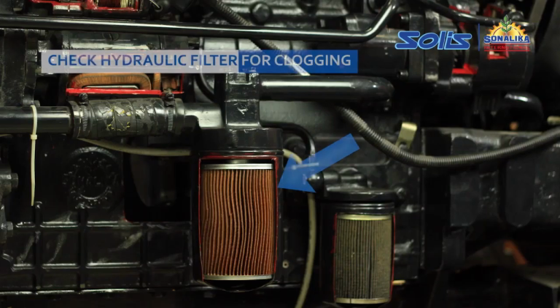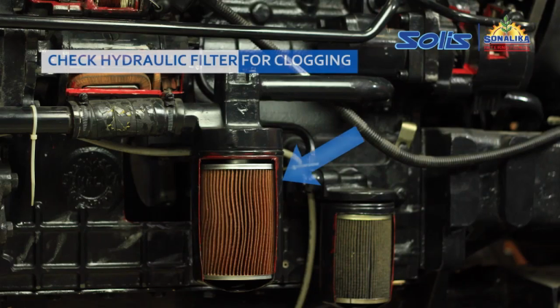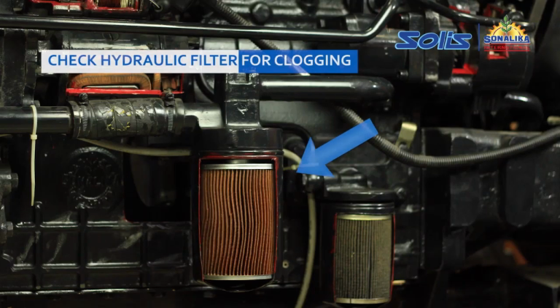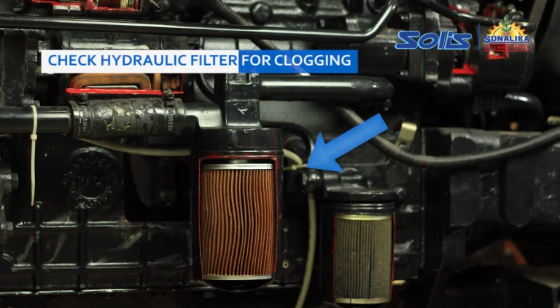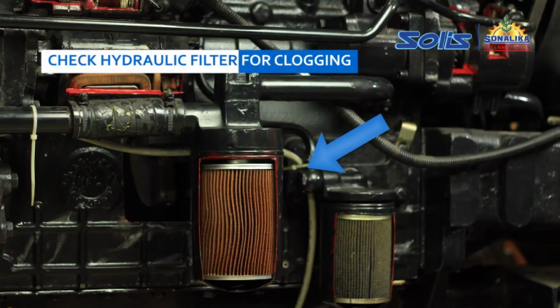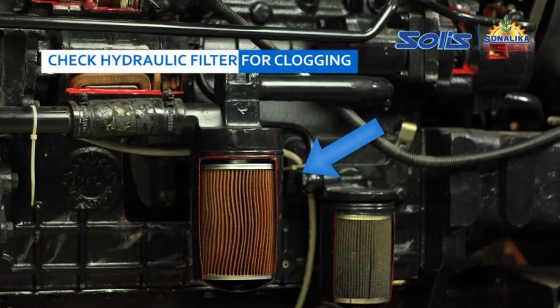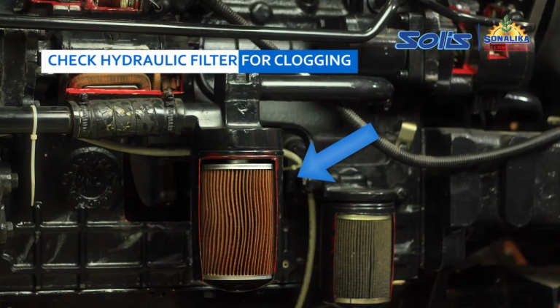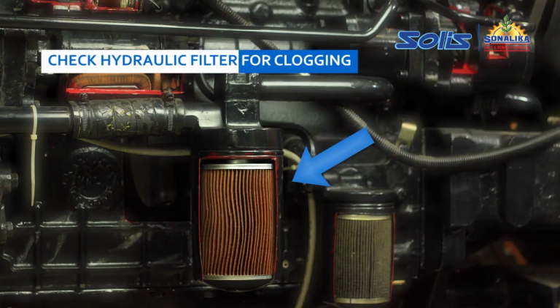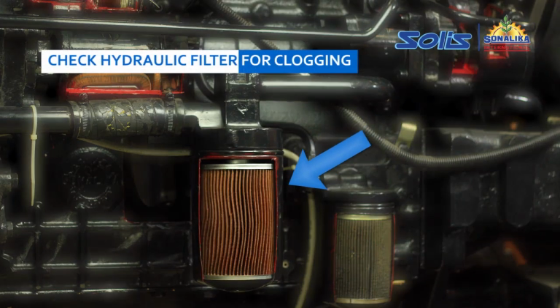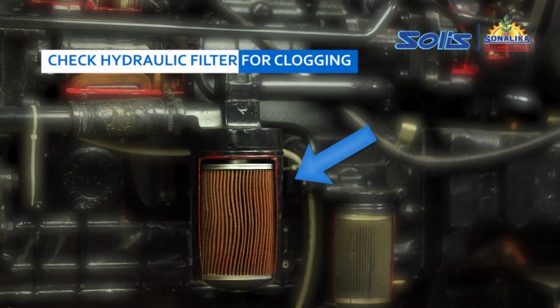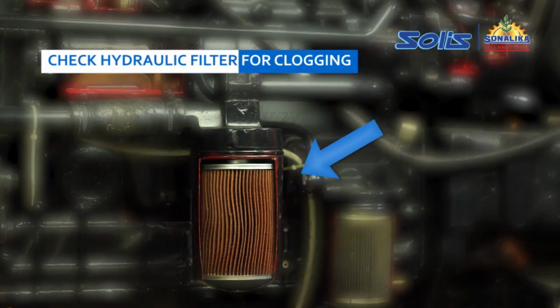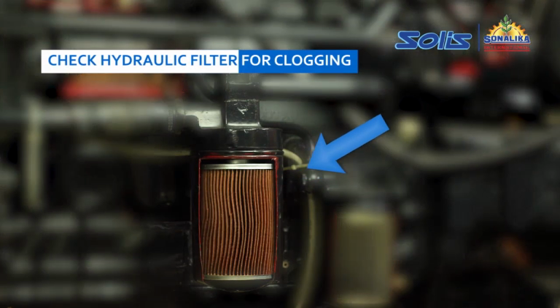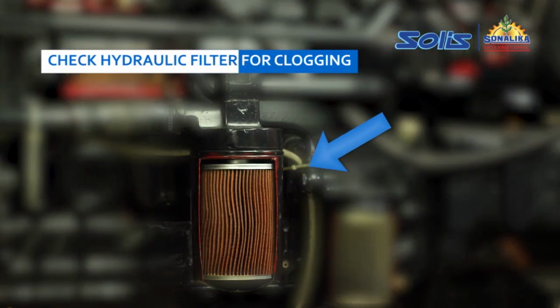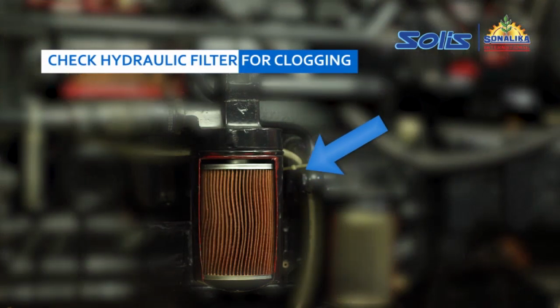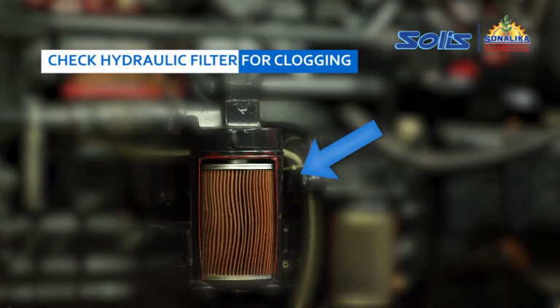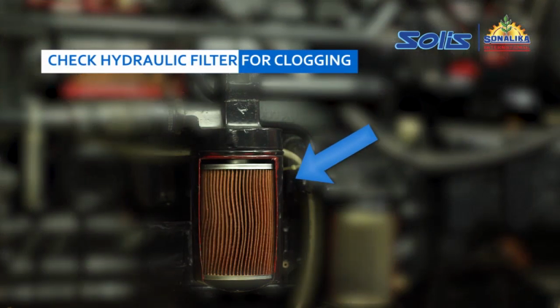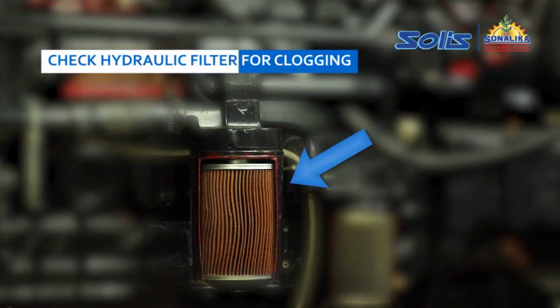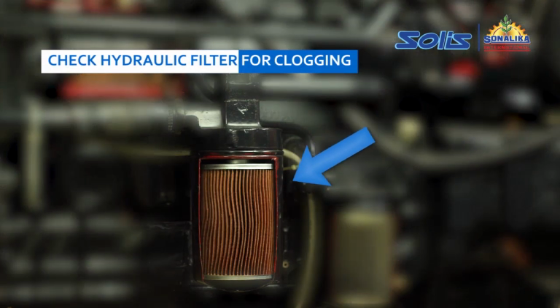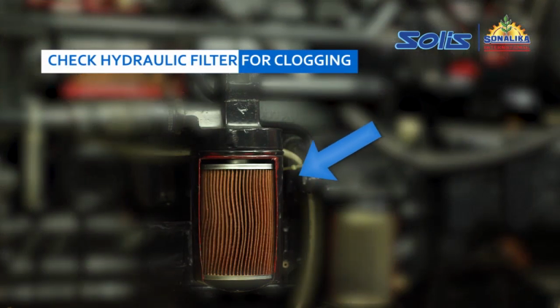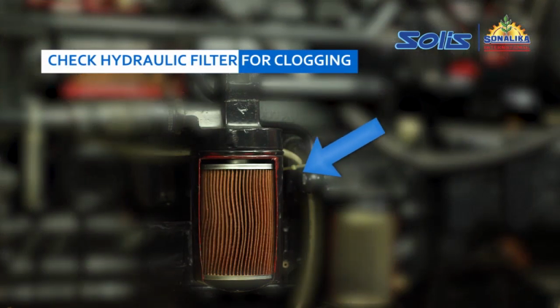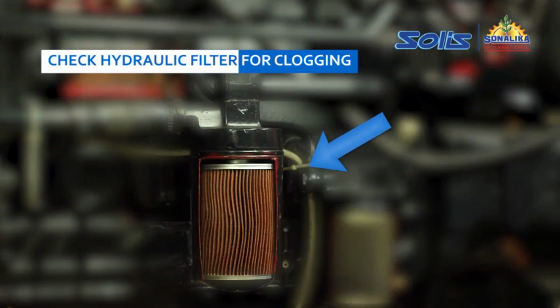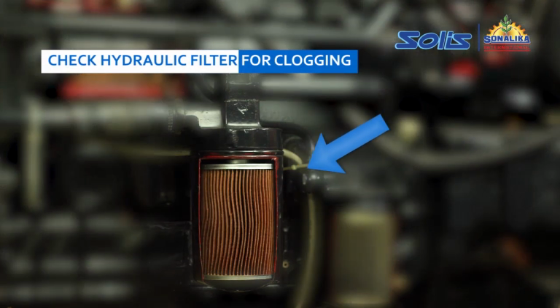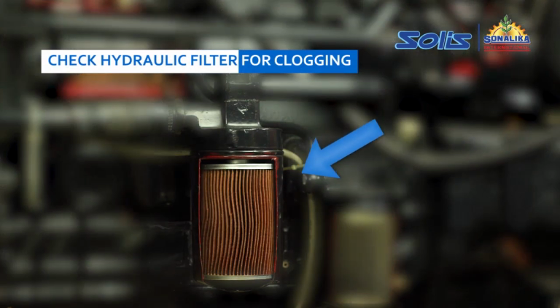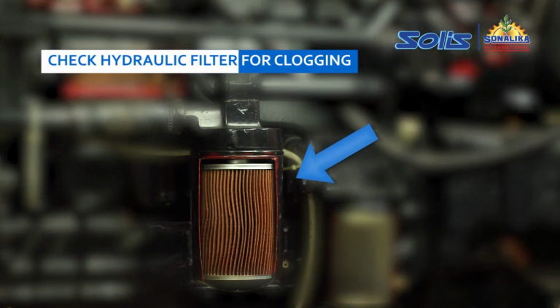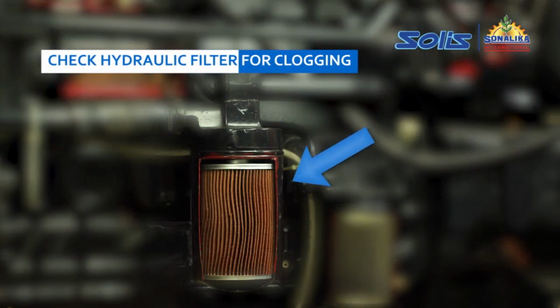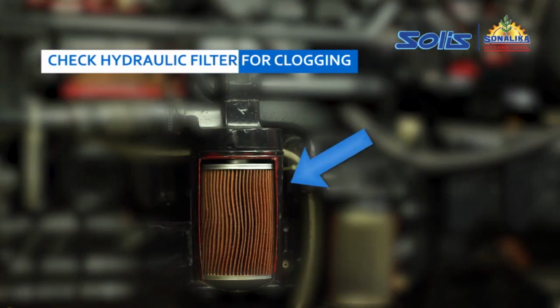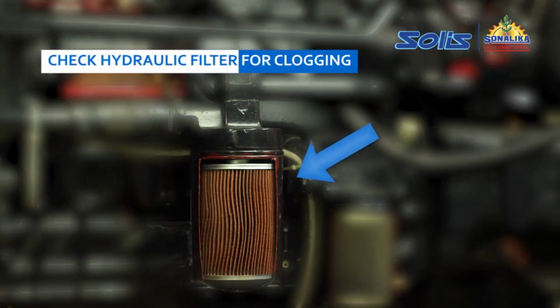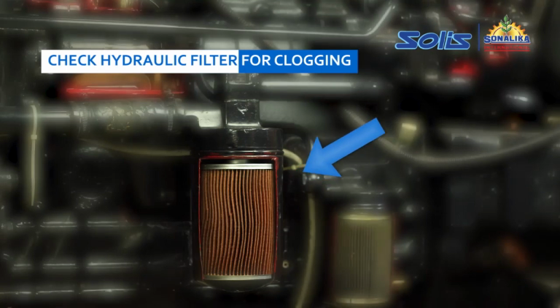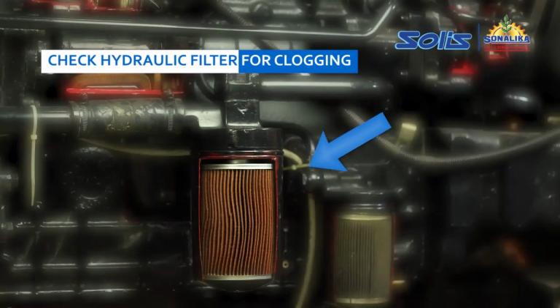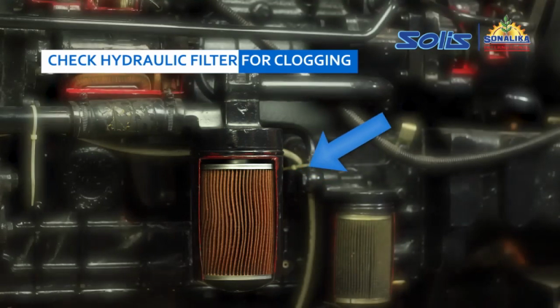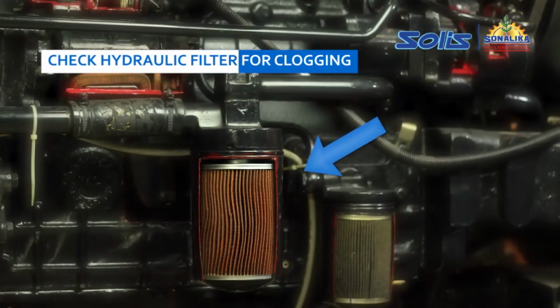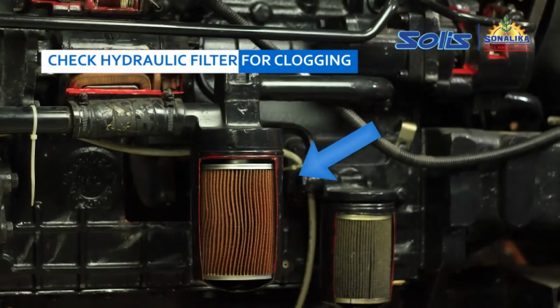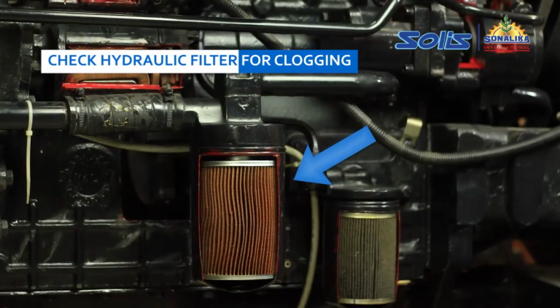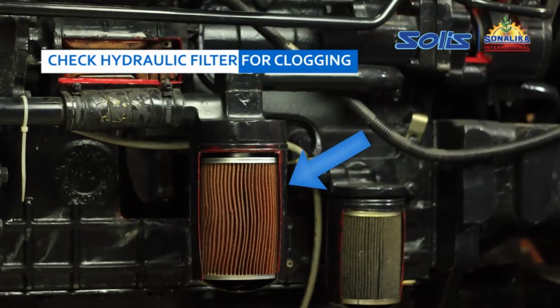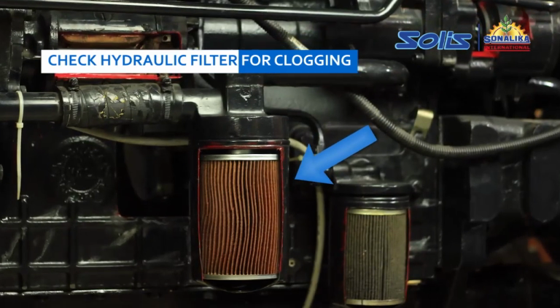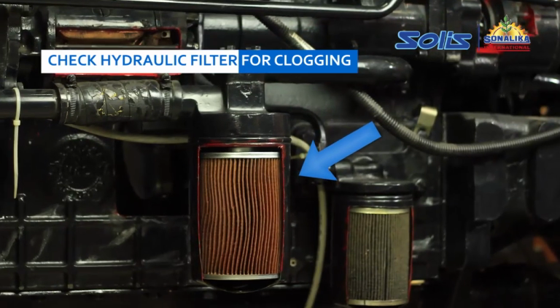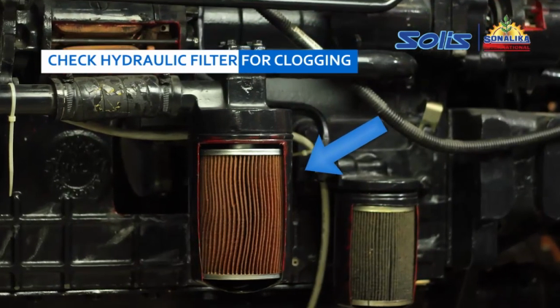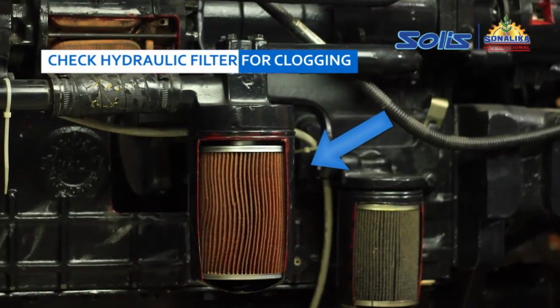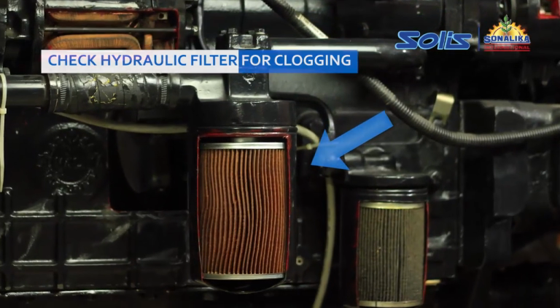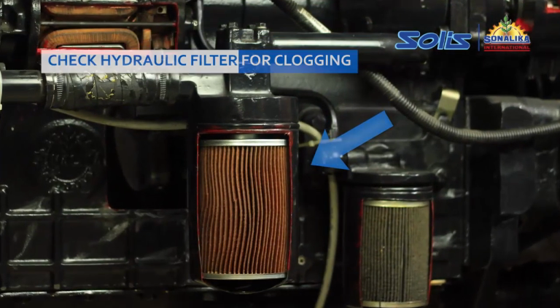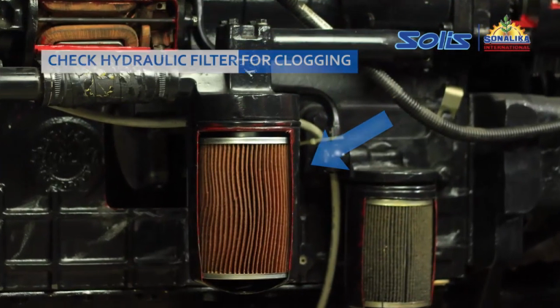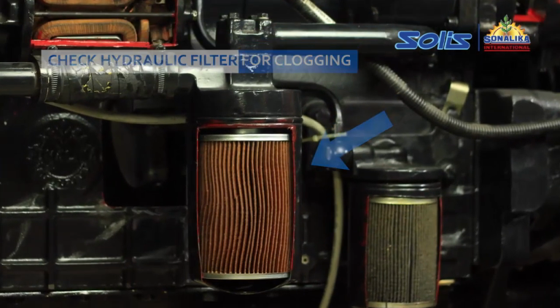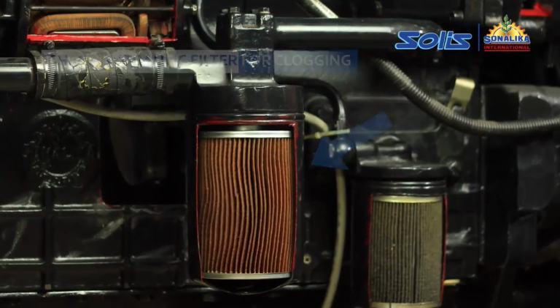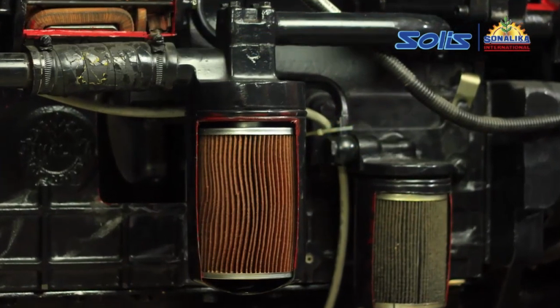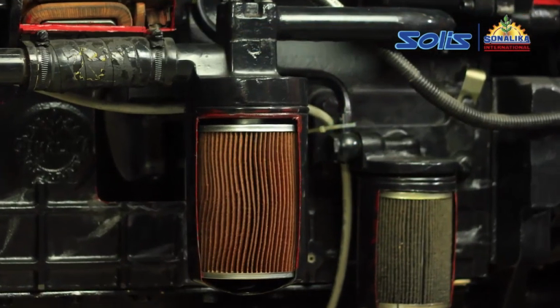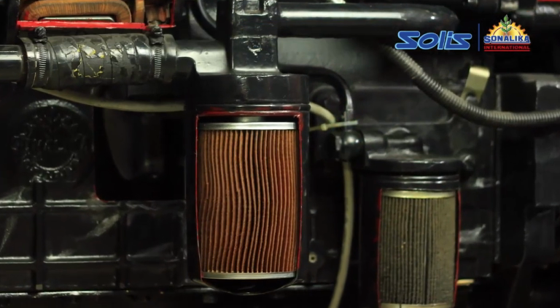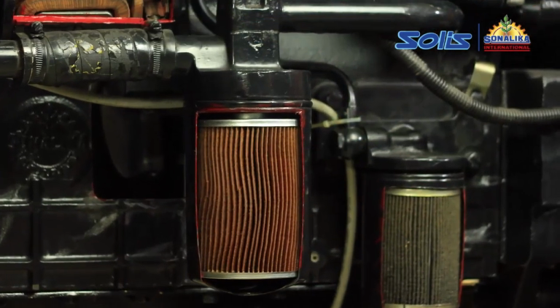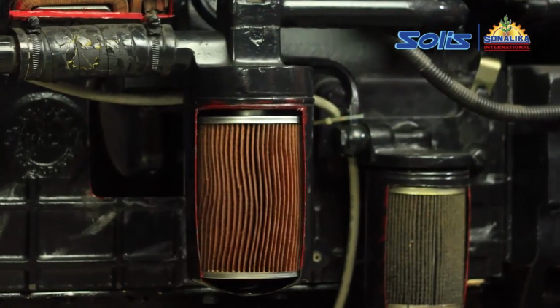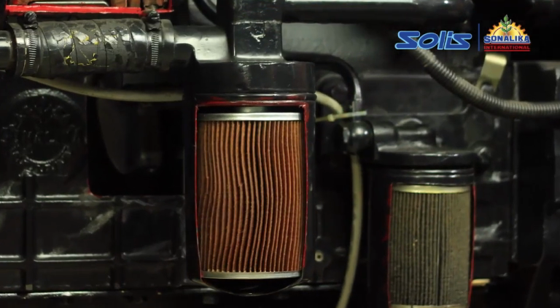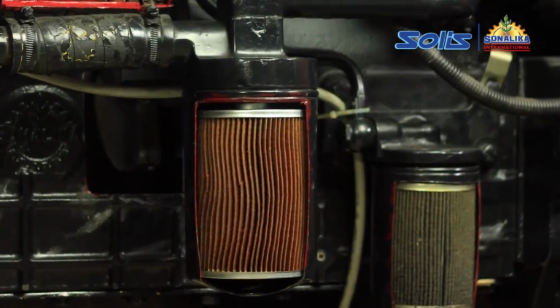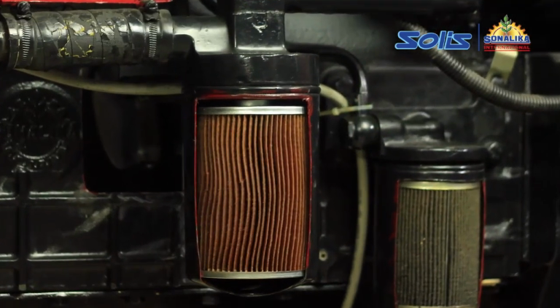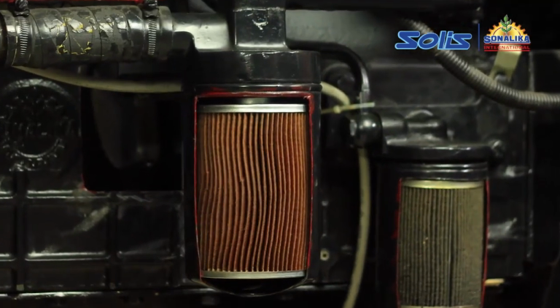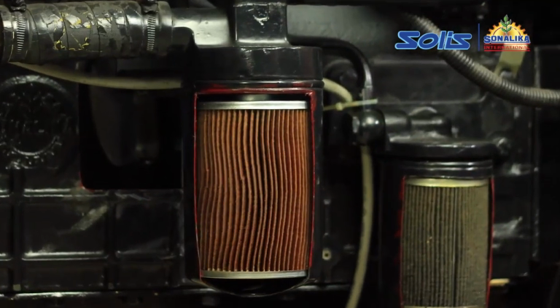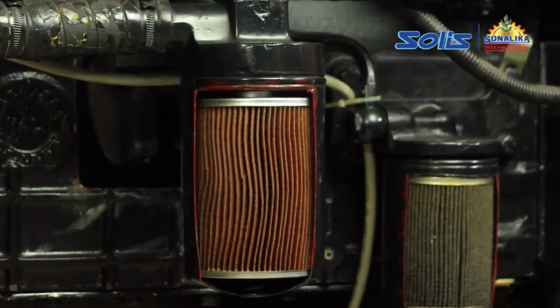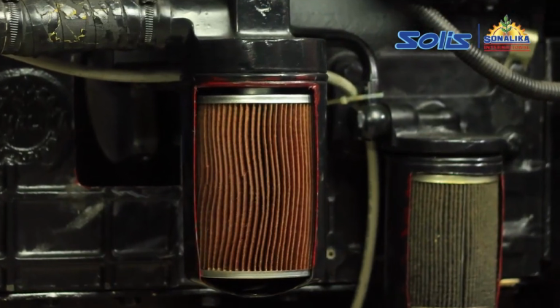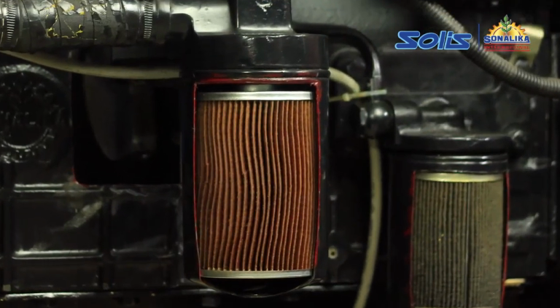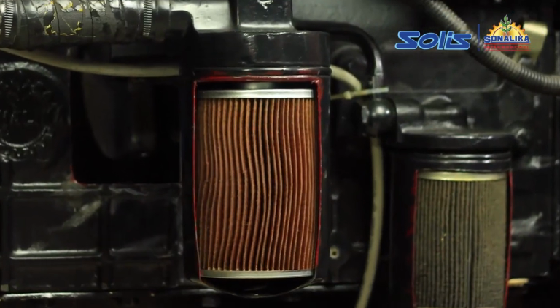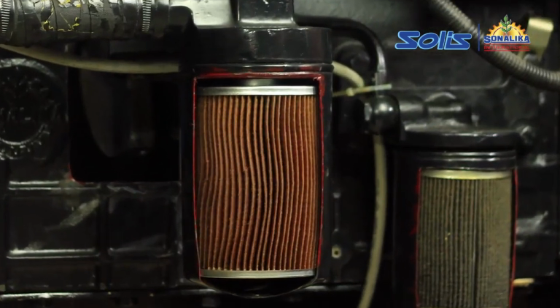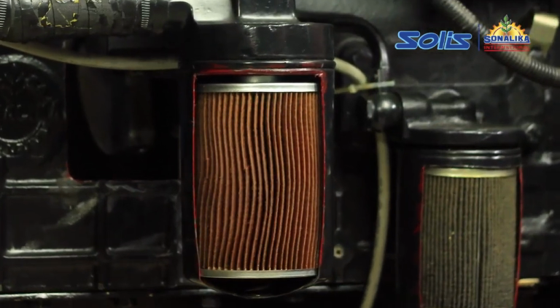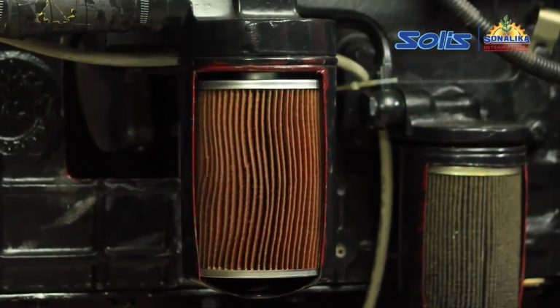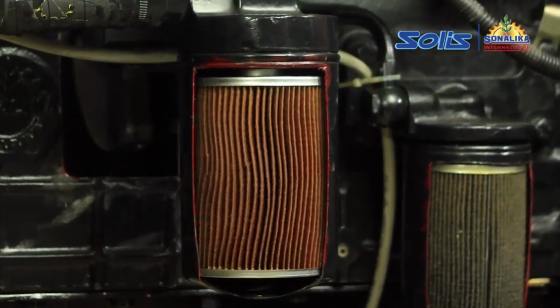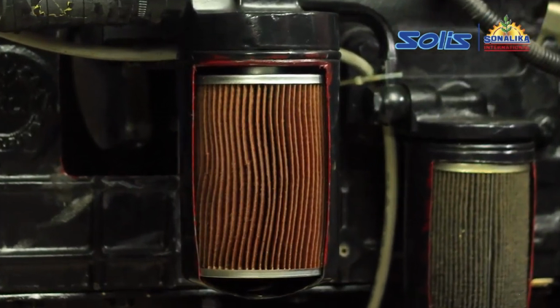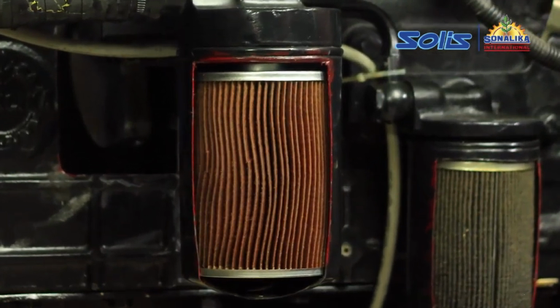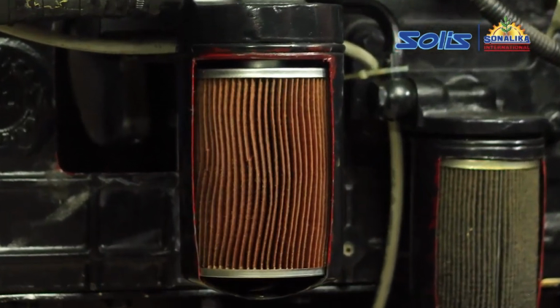Then check the hydraulic filter for clogging. If the hydraulic filter is clogged, replace the filter.